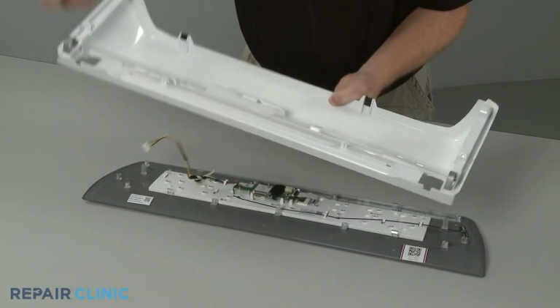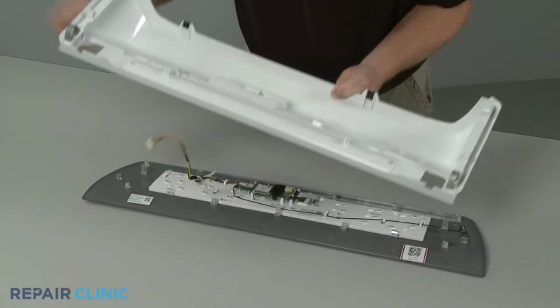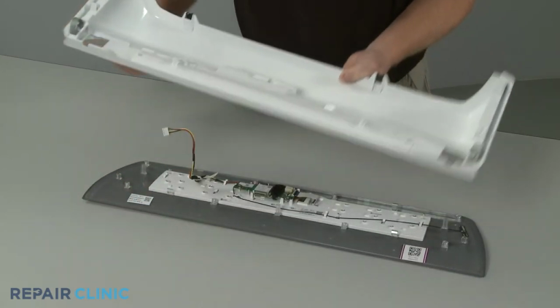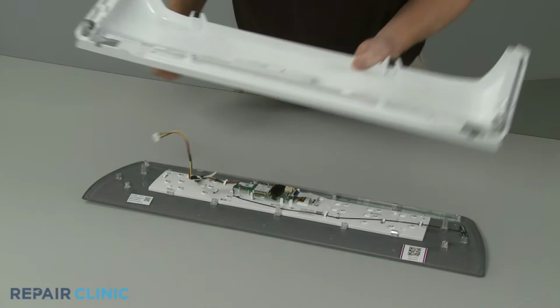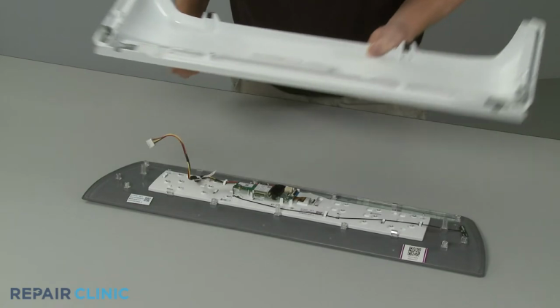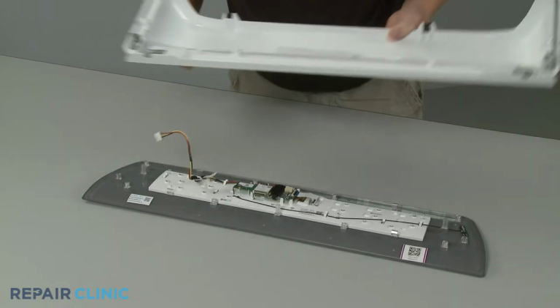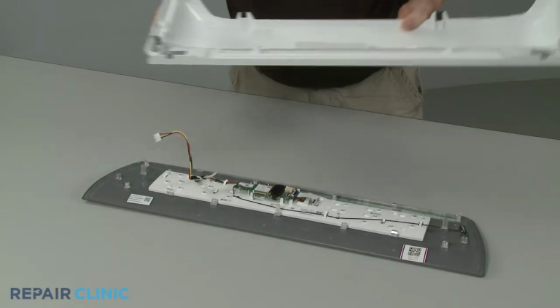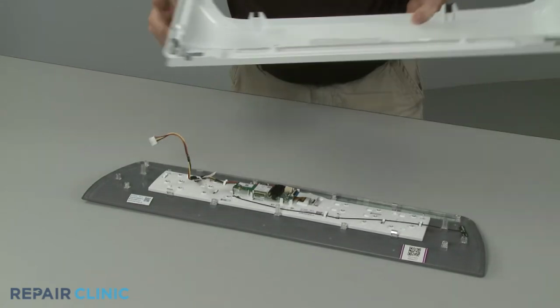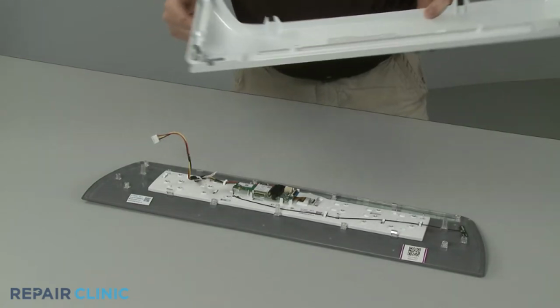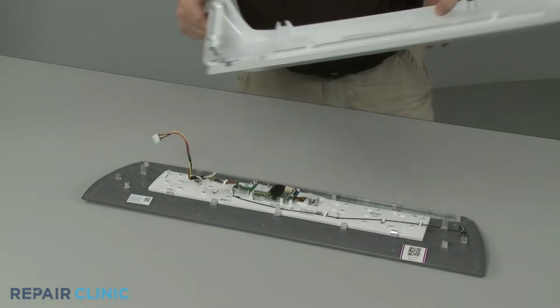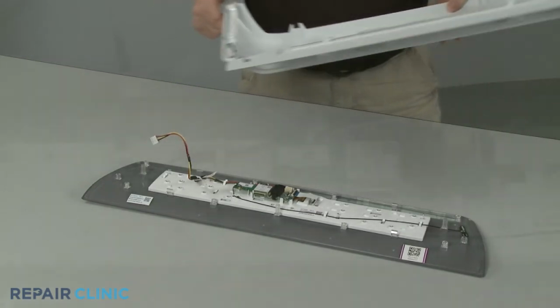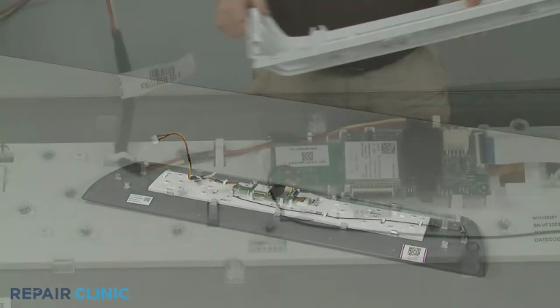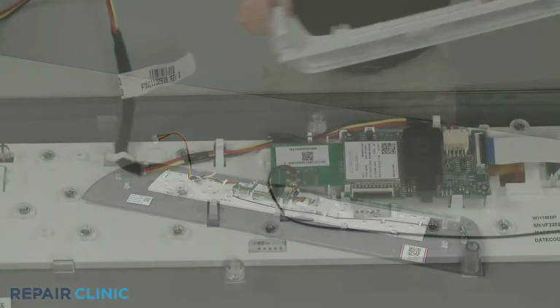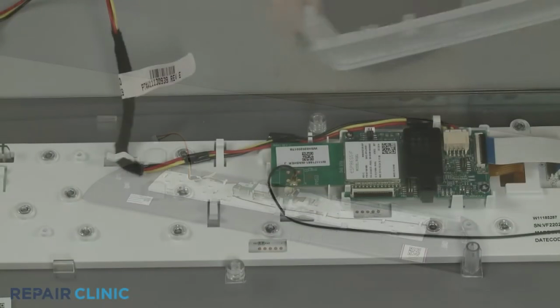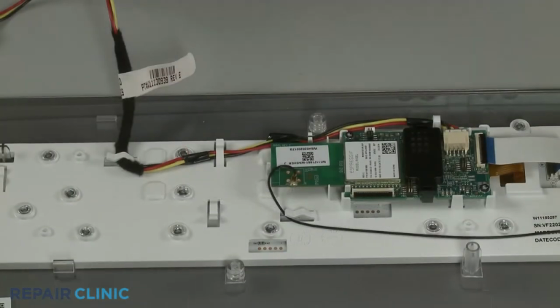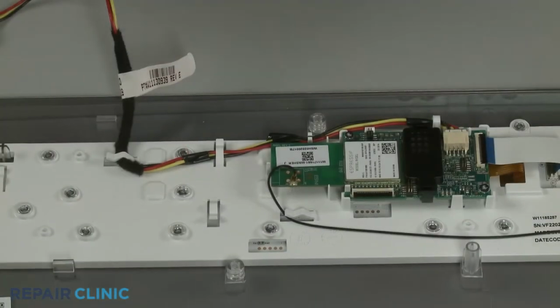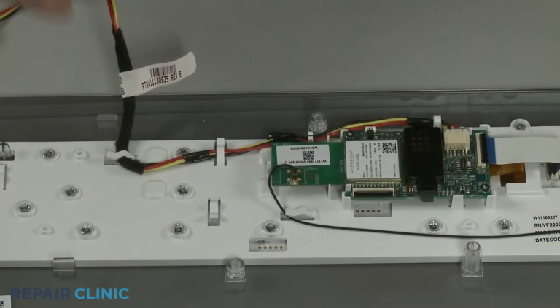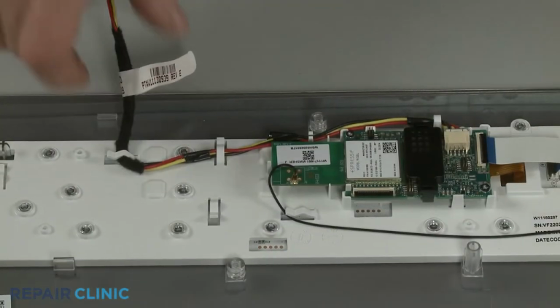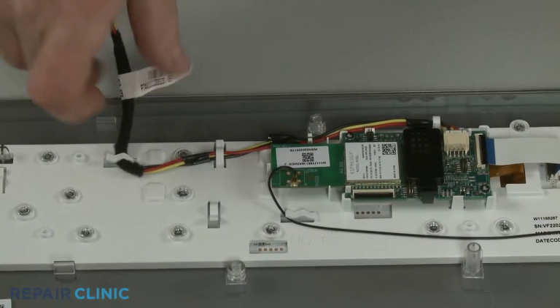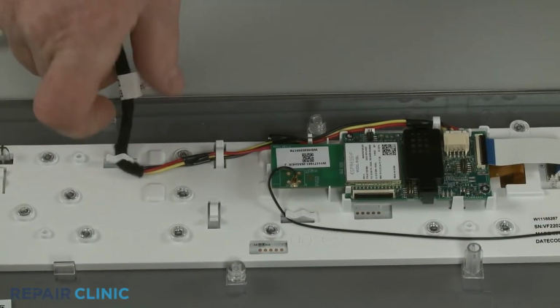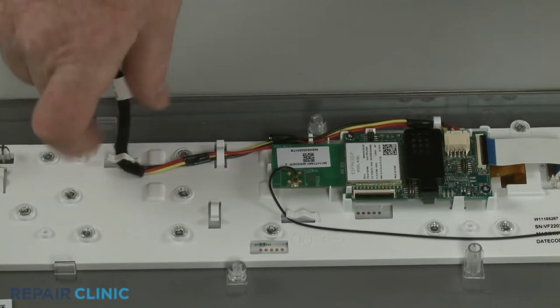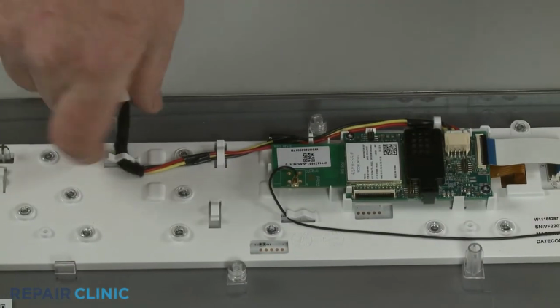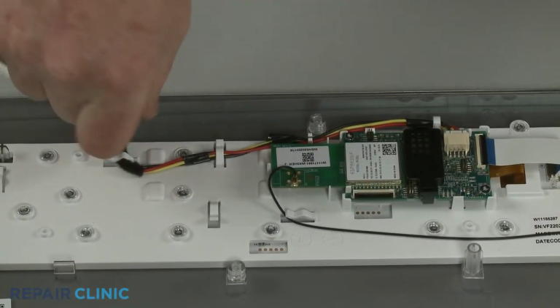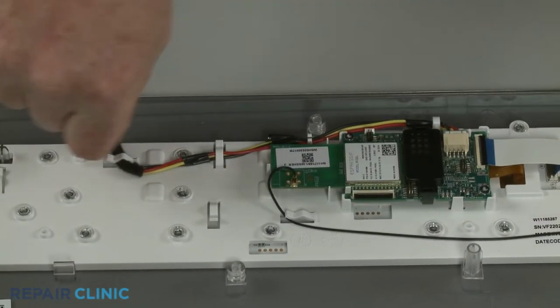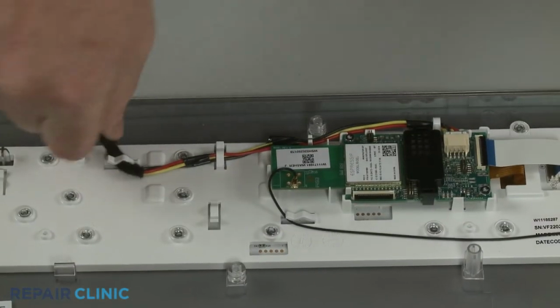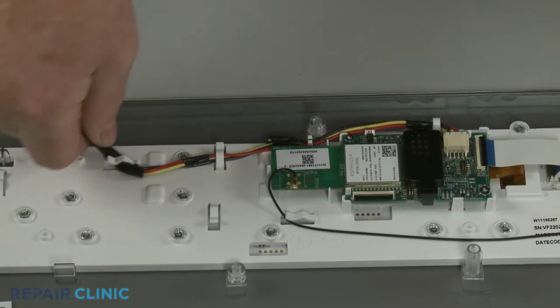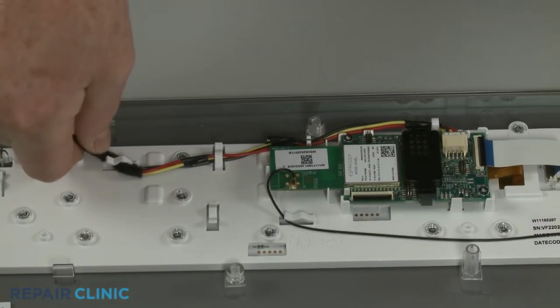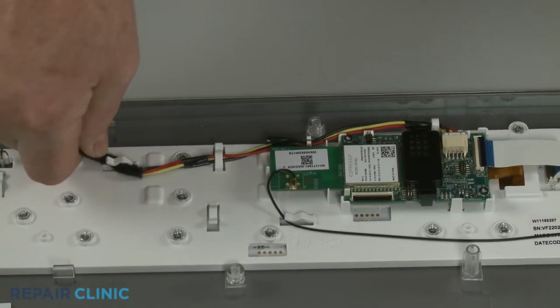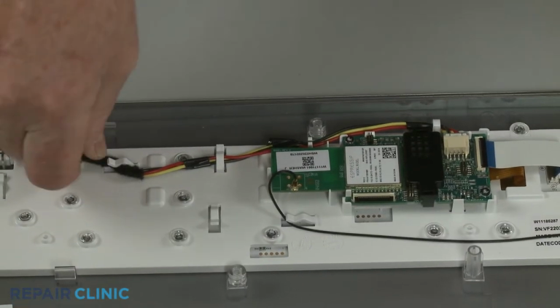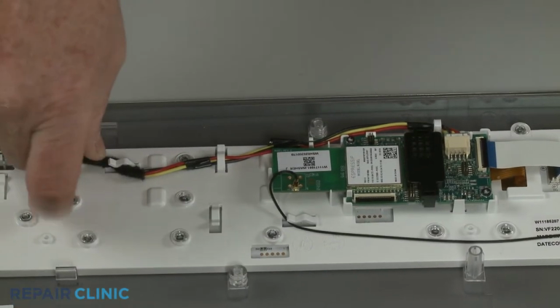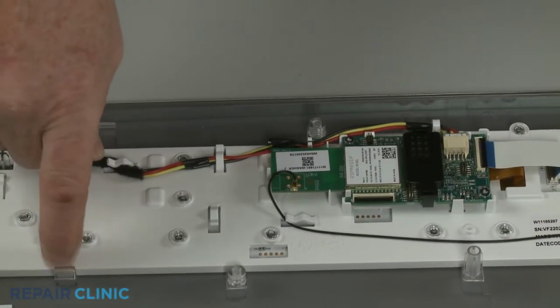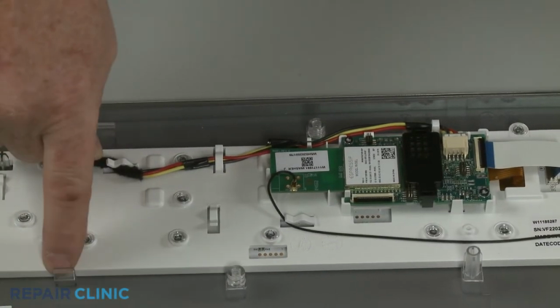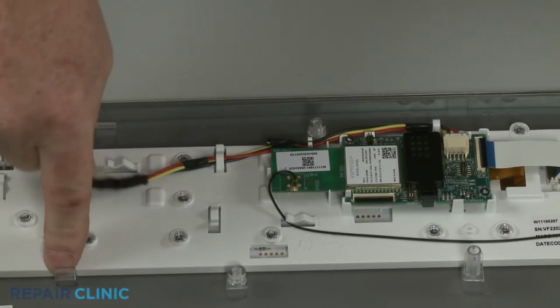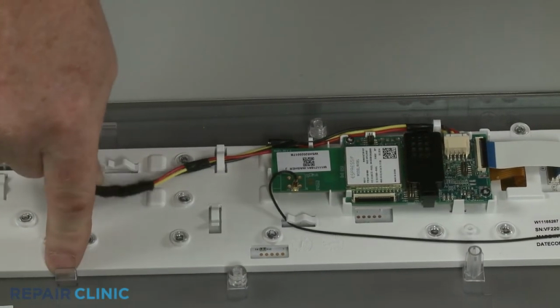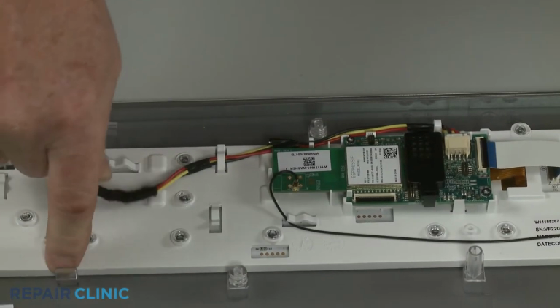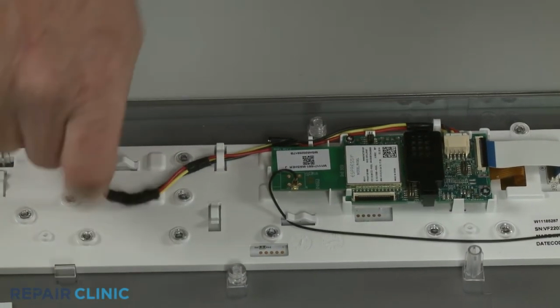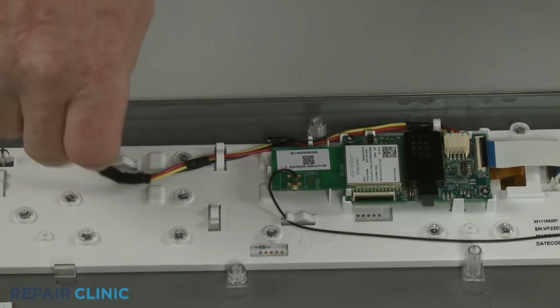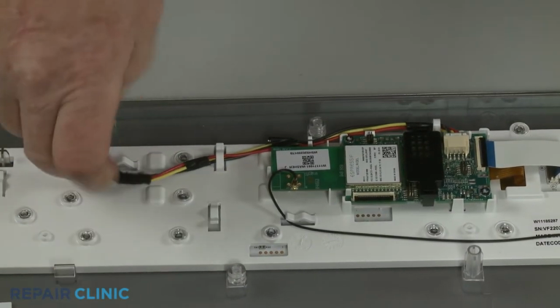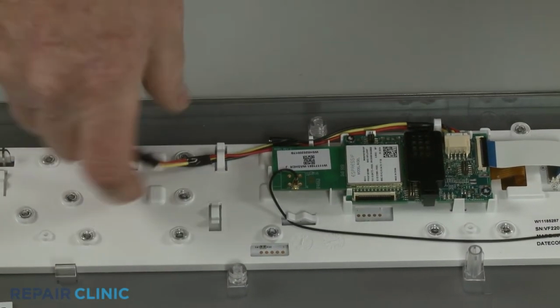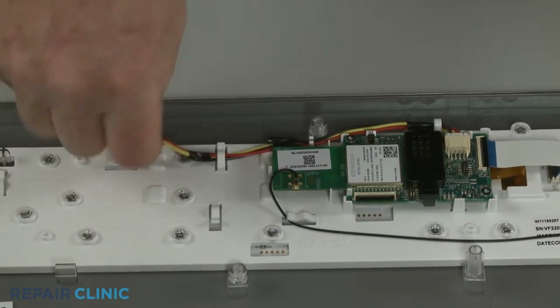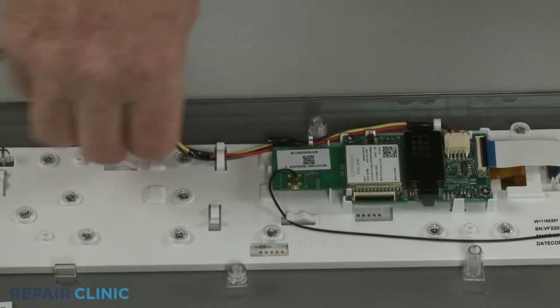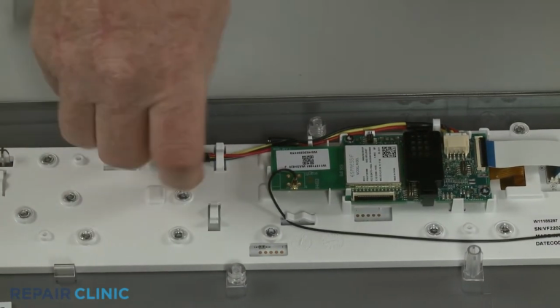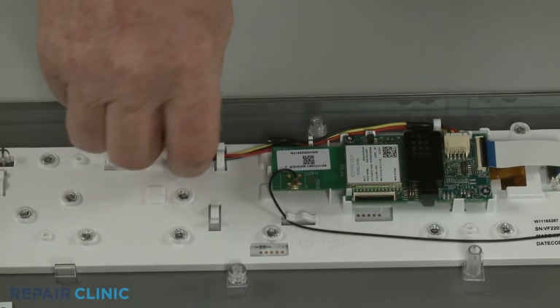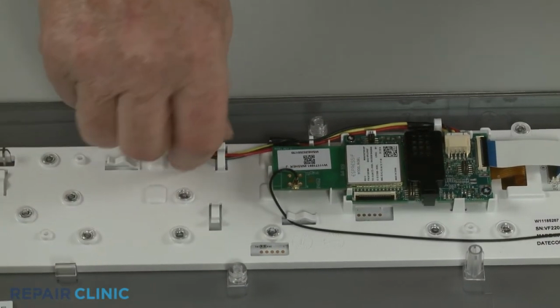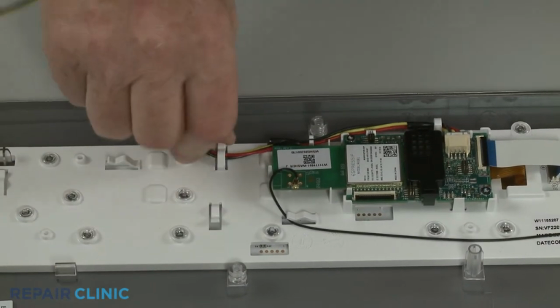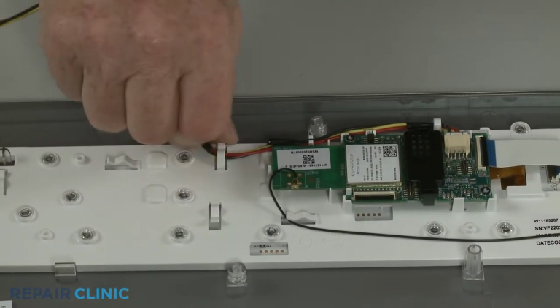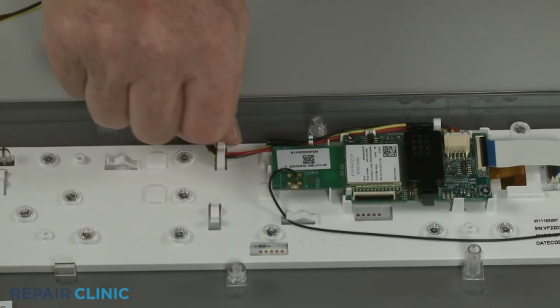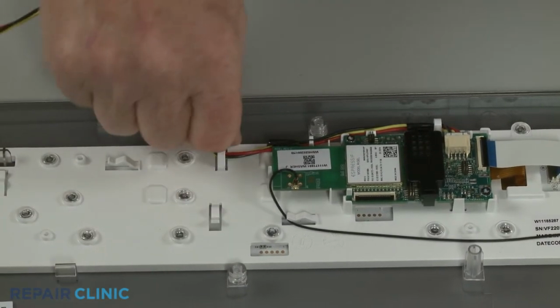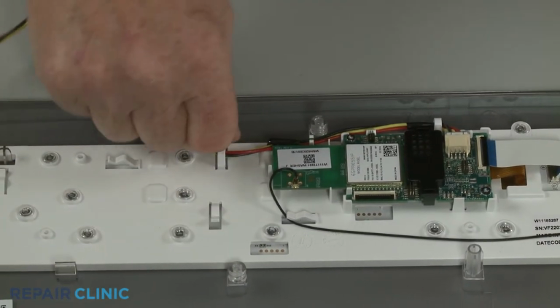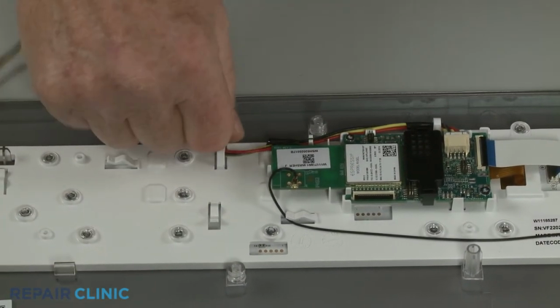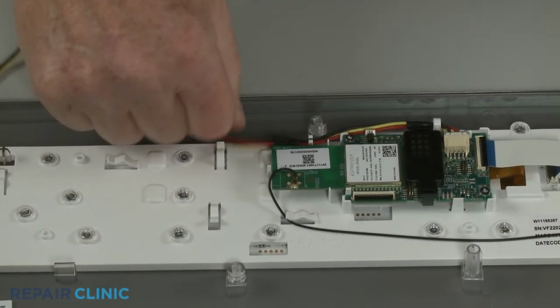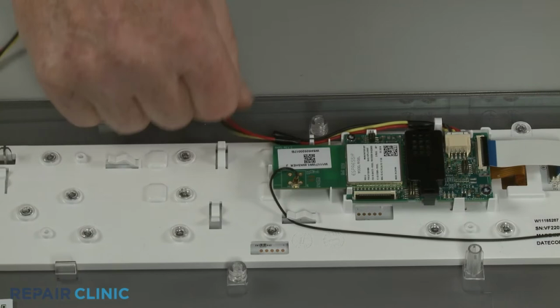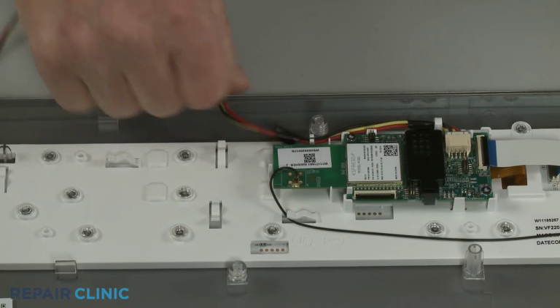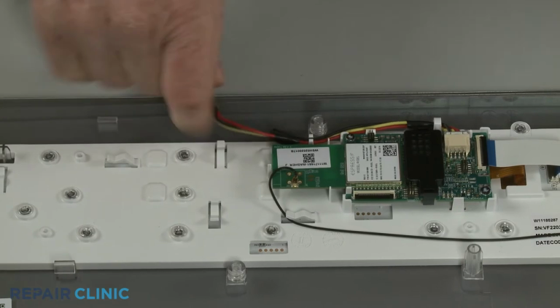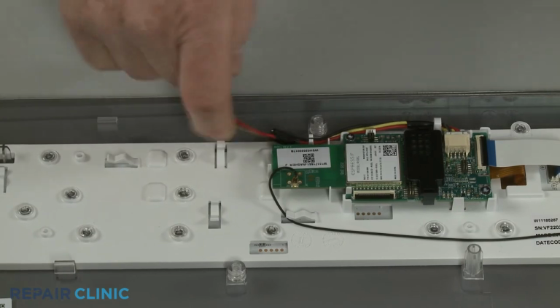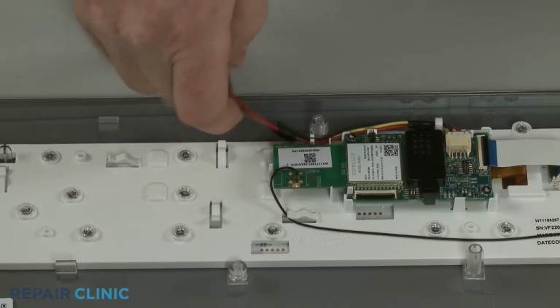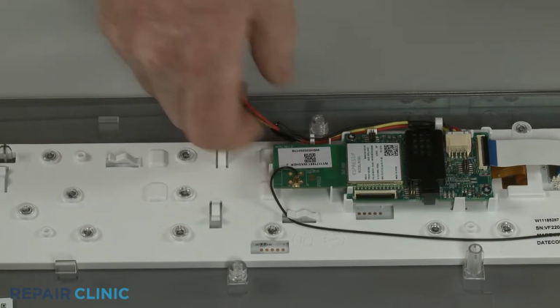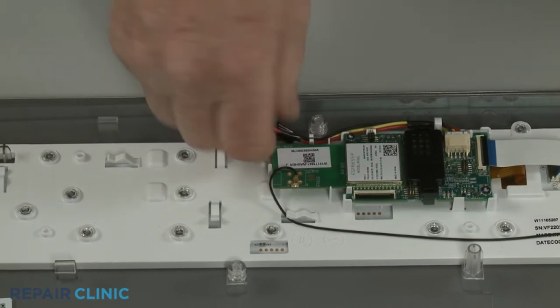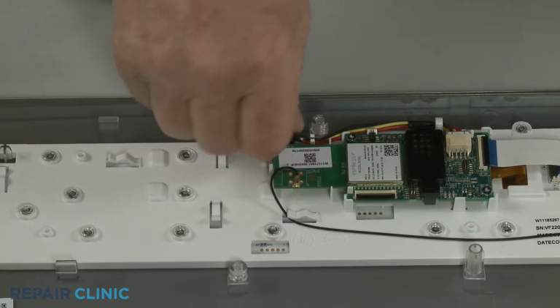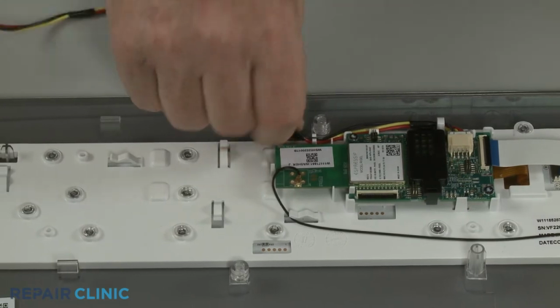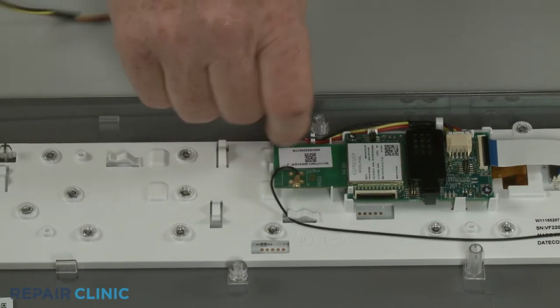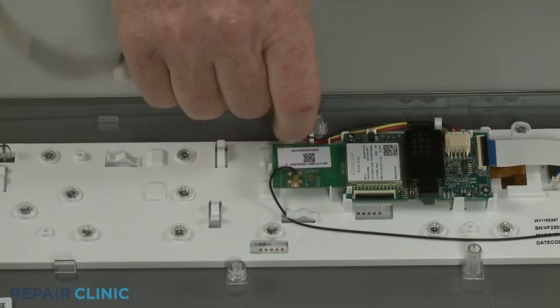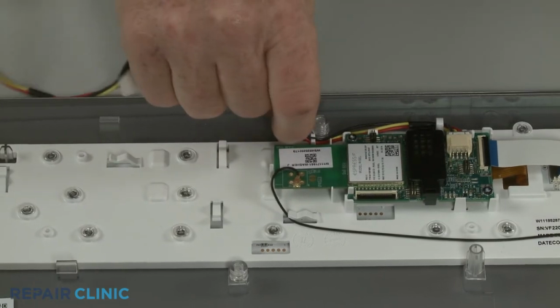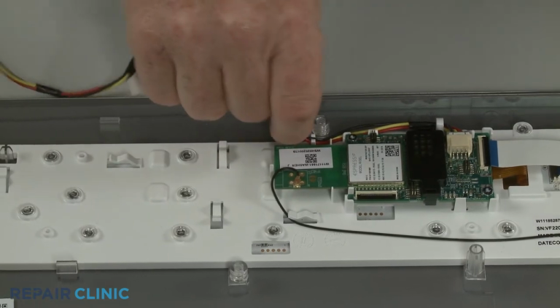You can now release the old wire harness from the retainers, then disconnect it from the user interface board to fully remove.